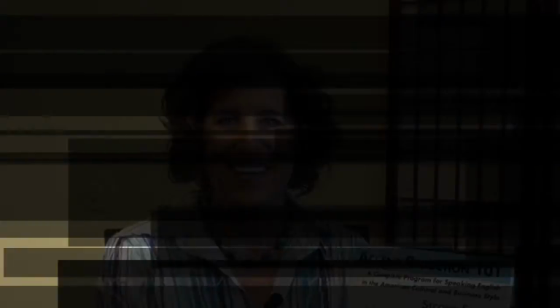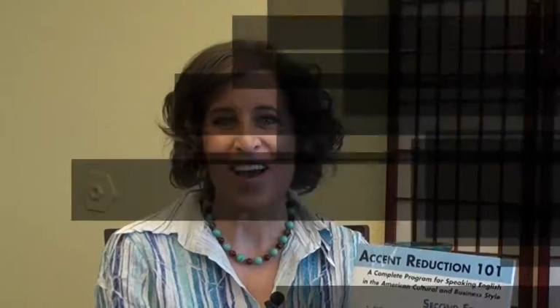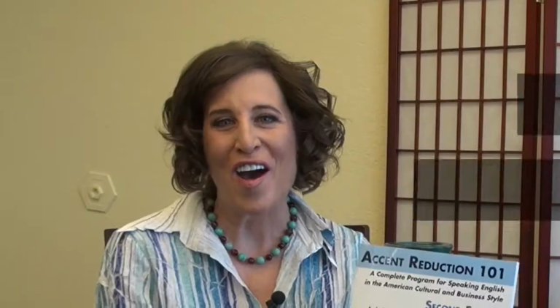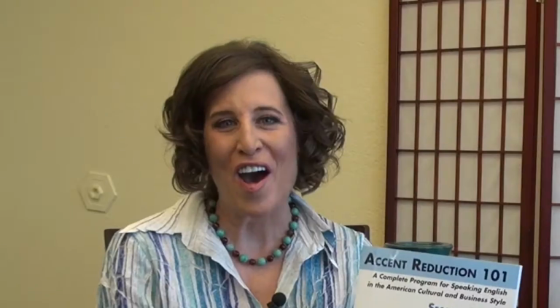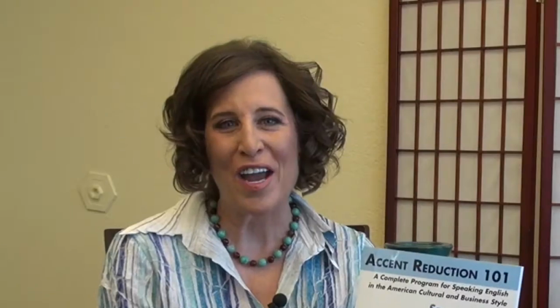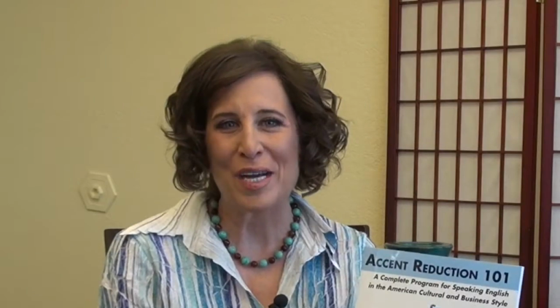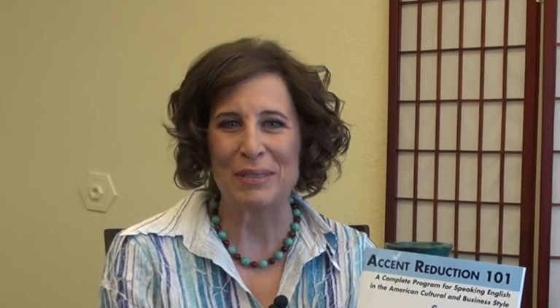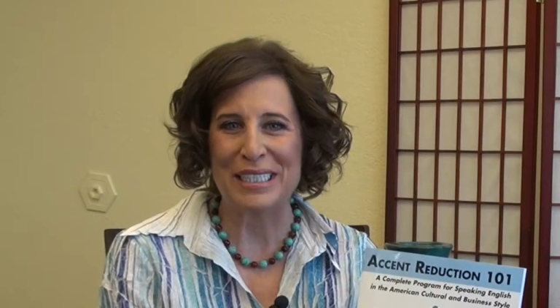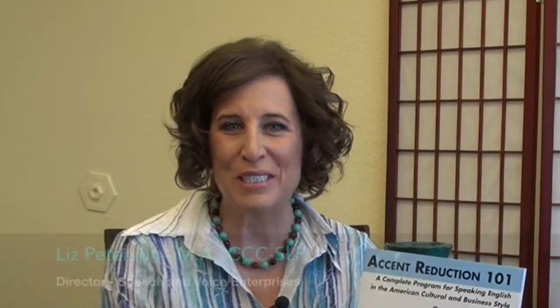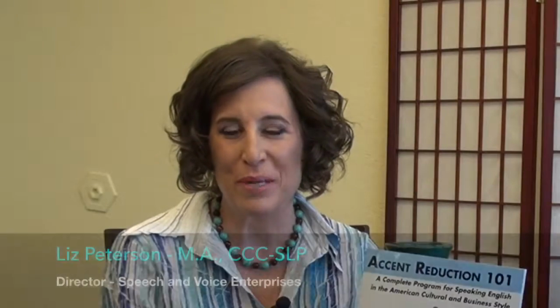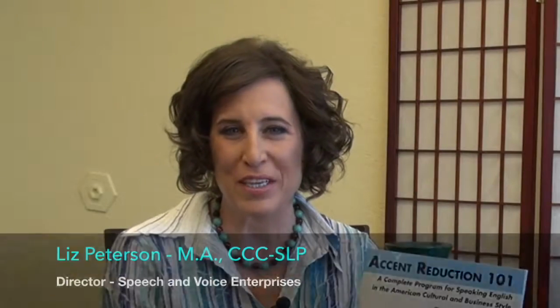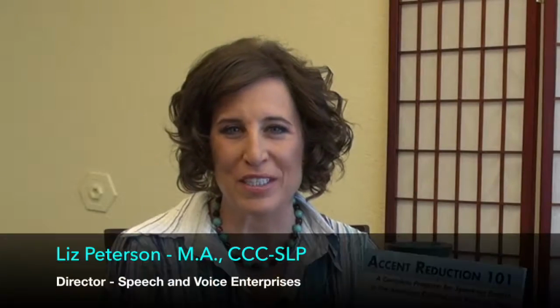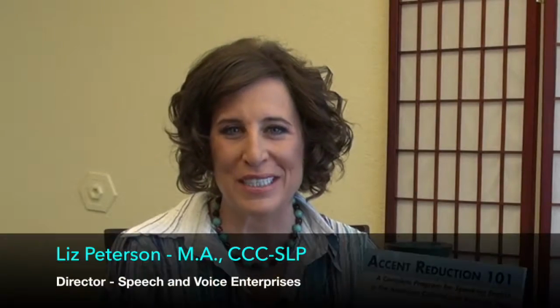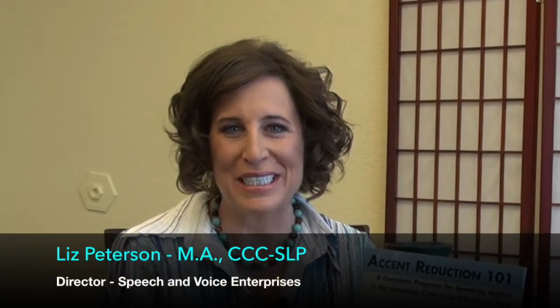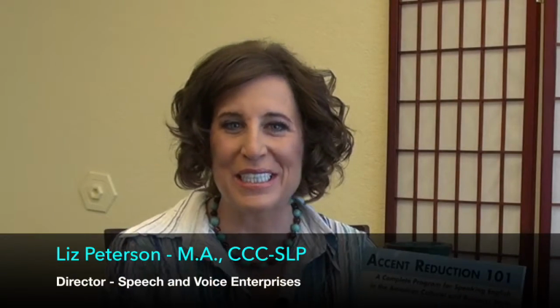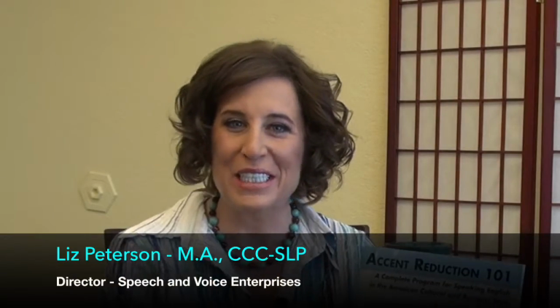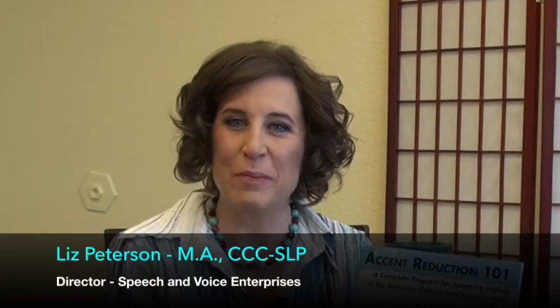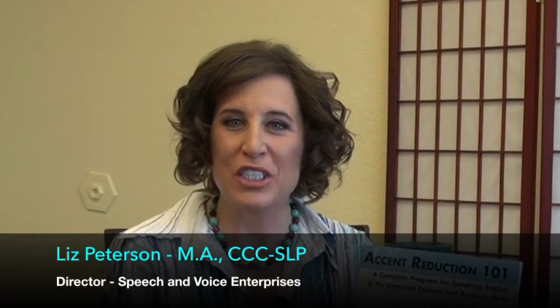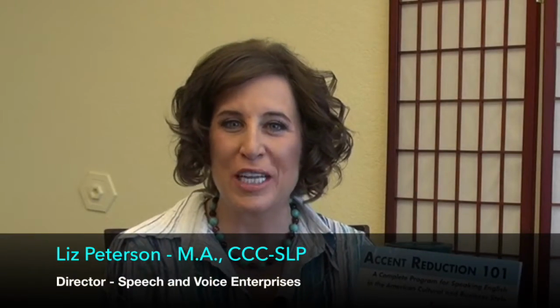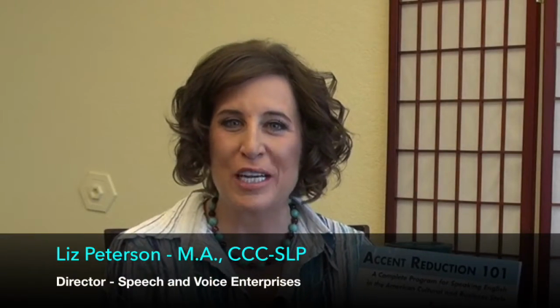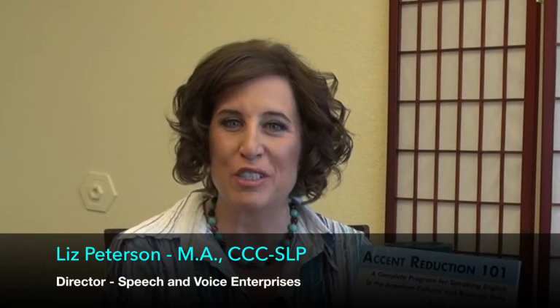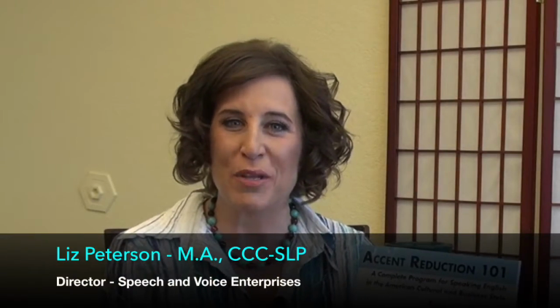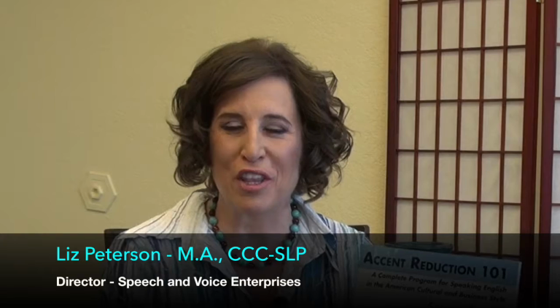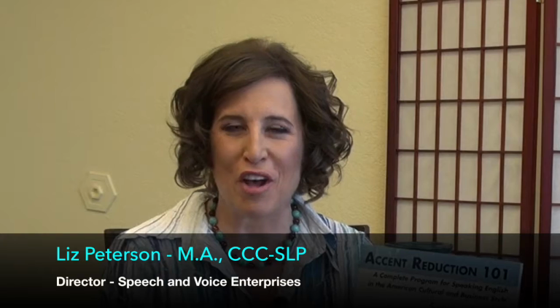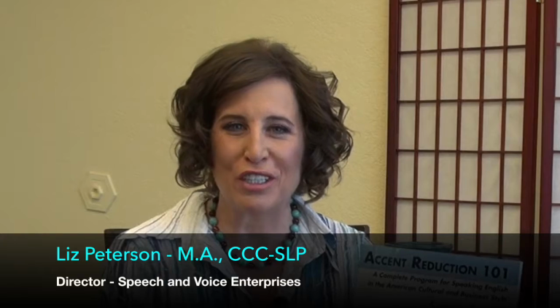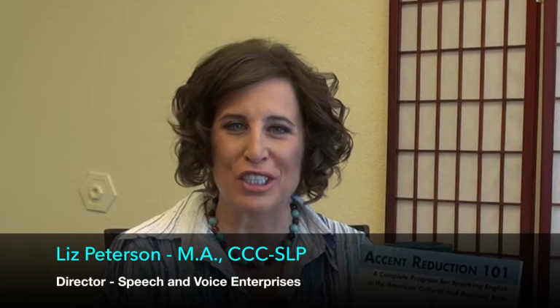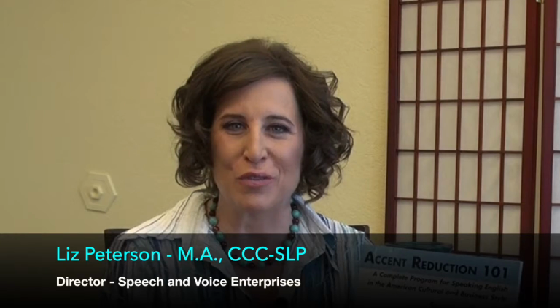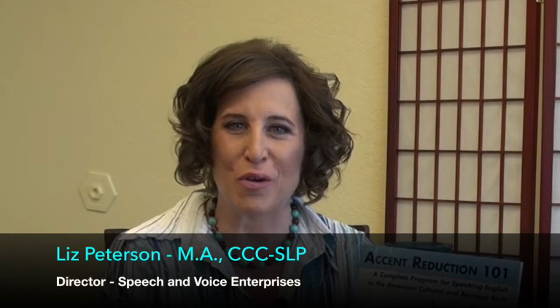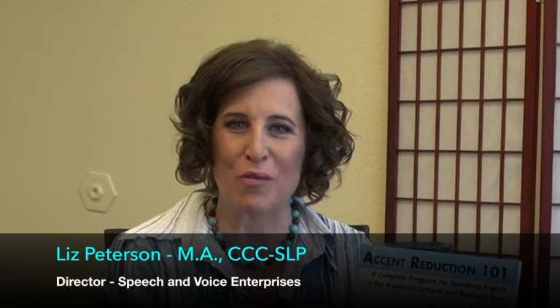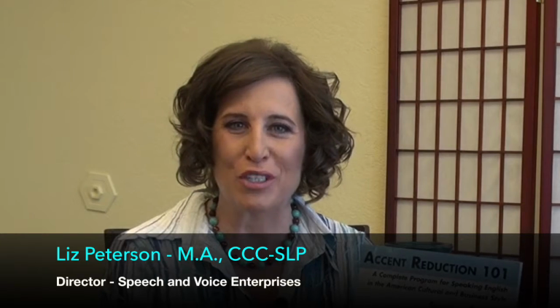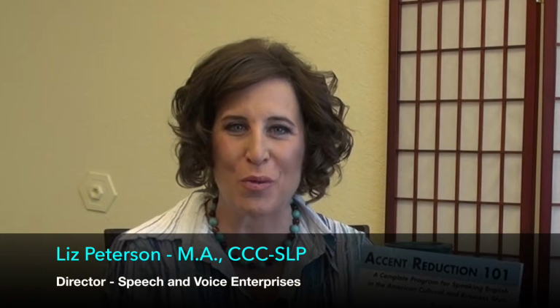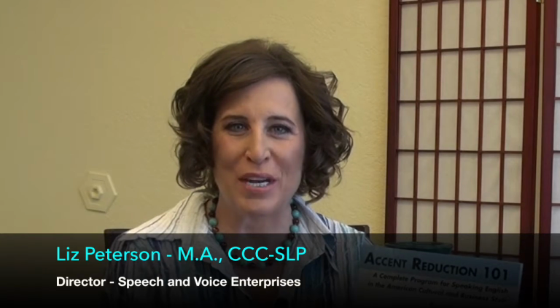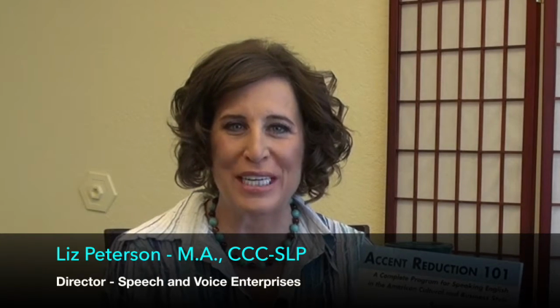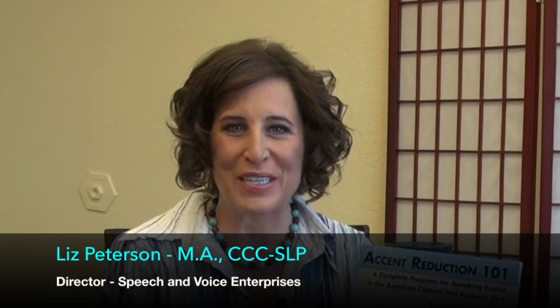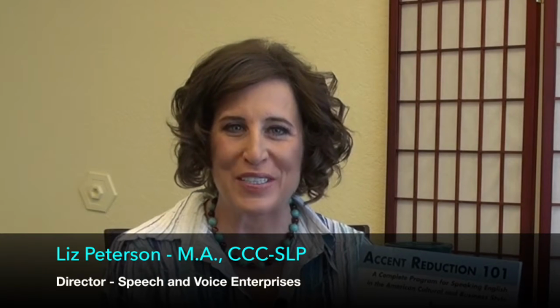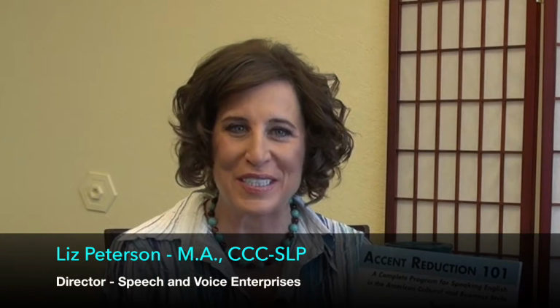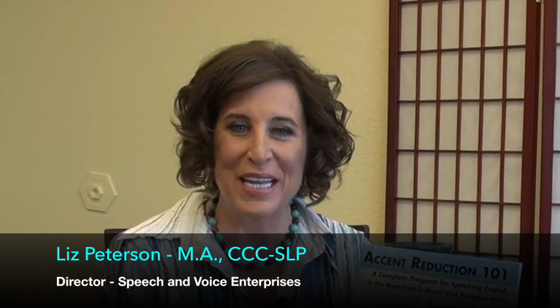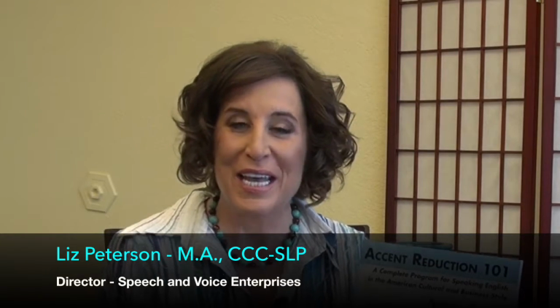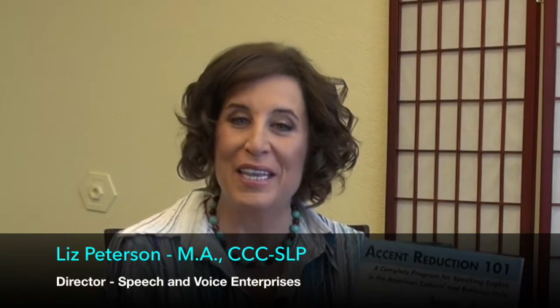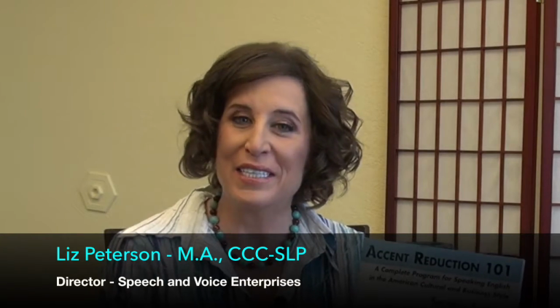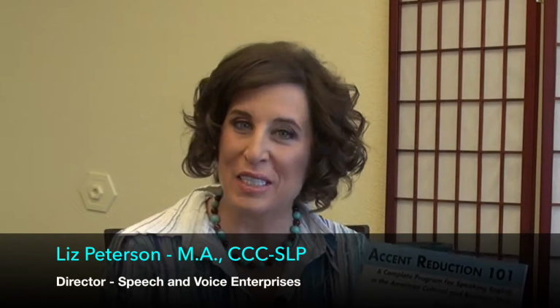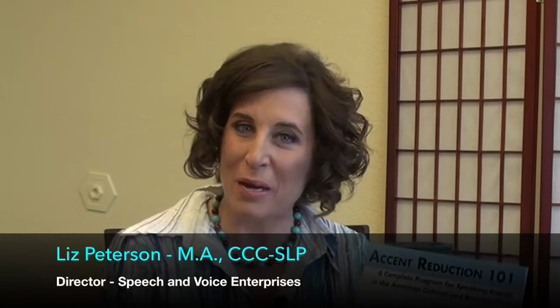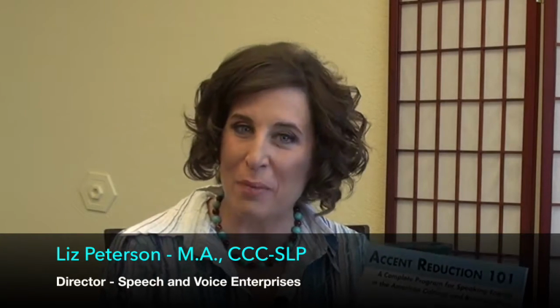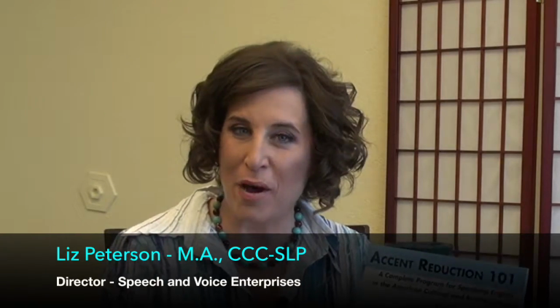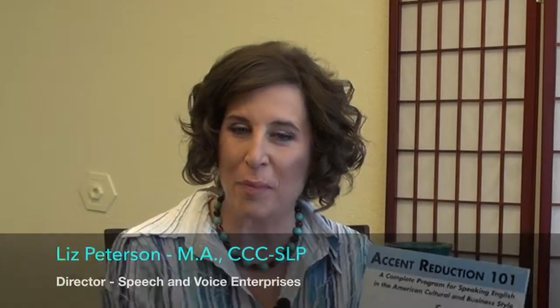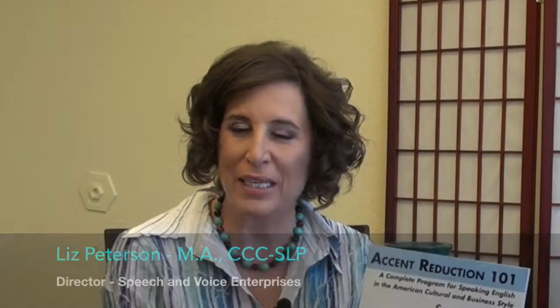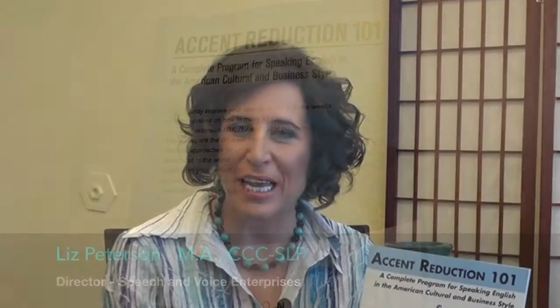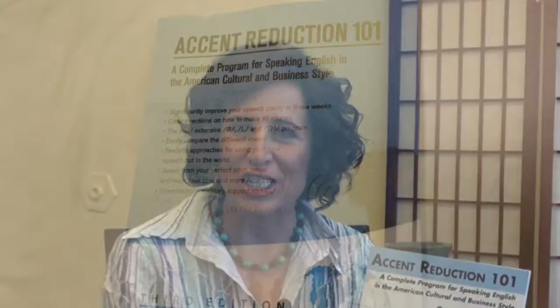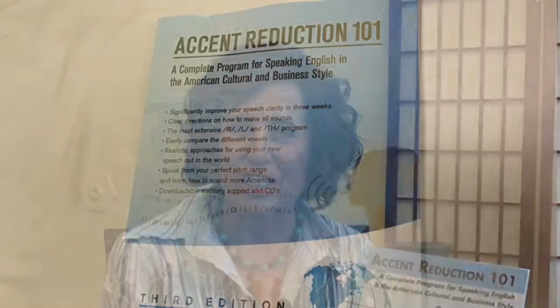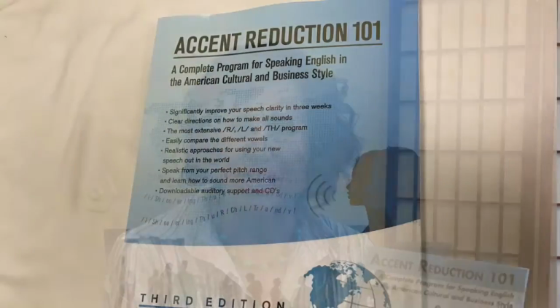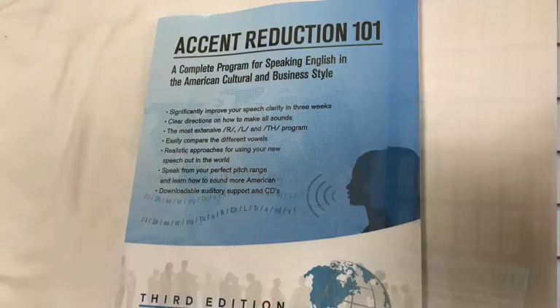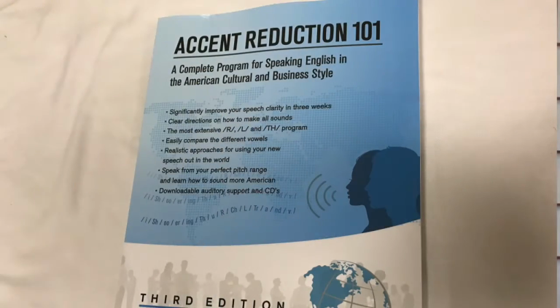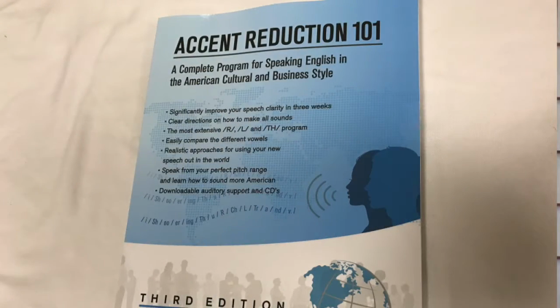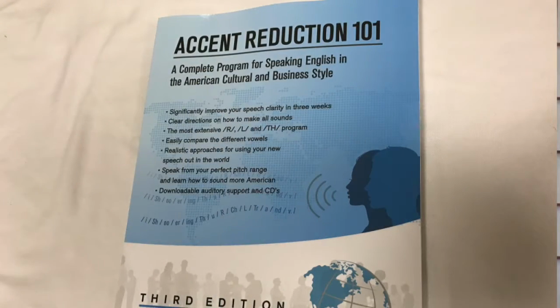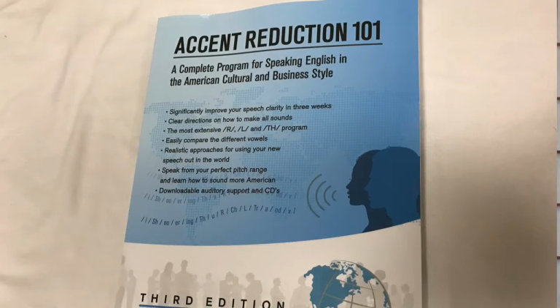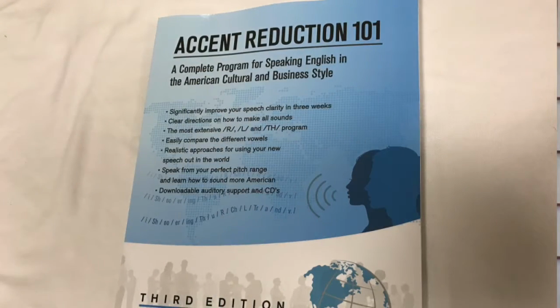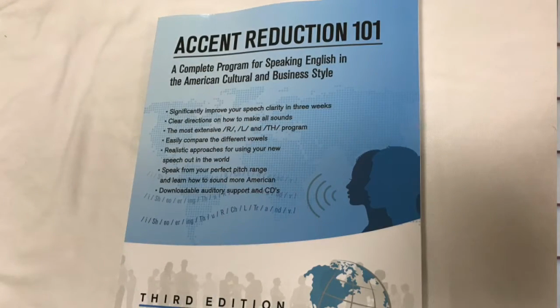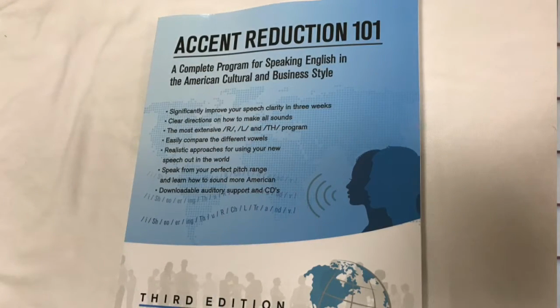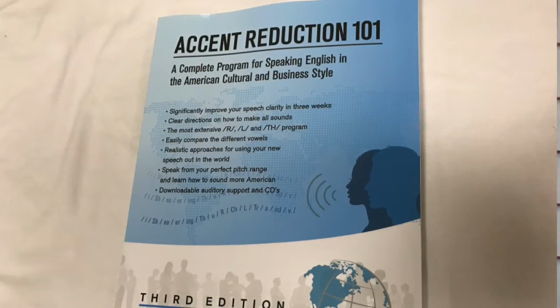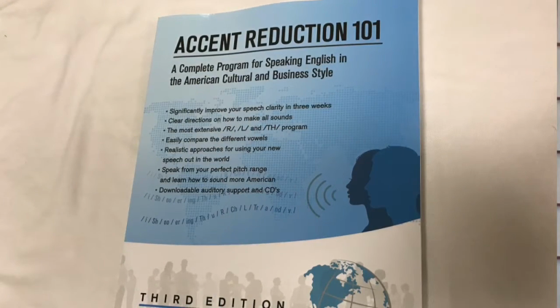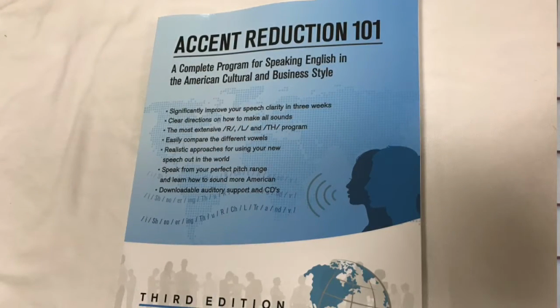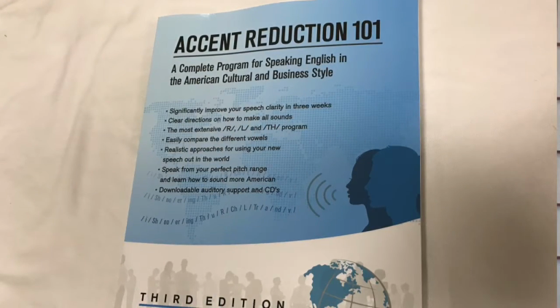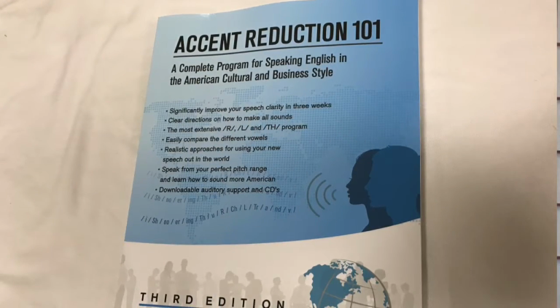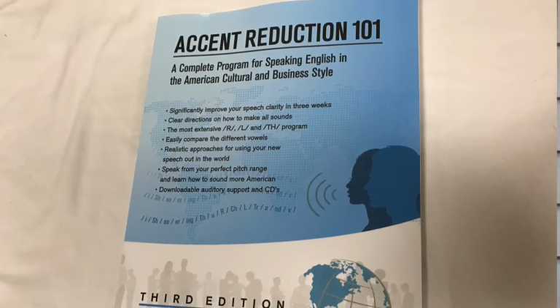Hi, I'm Liz Peterson, speech-language pathologist for over 20 years, and this is my publication, Accent Reduction 101.